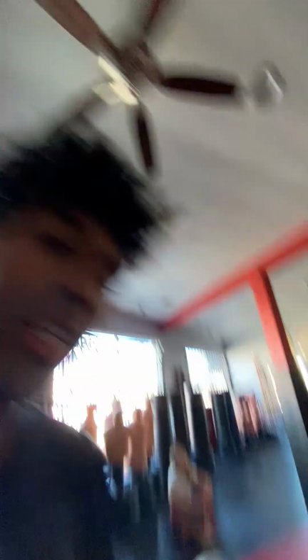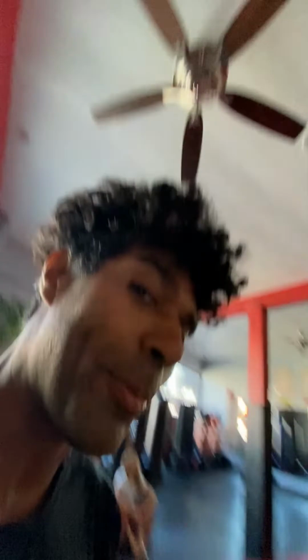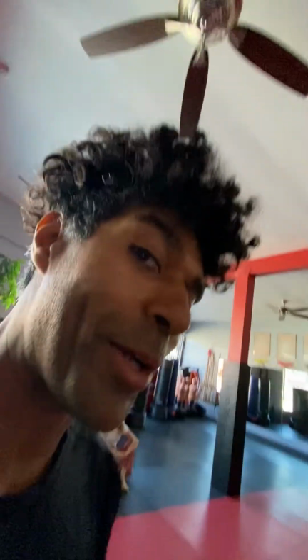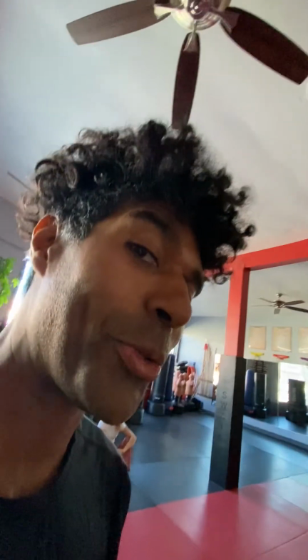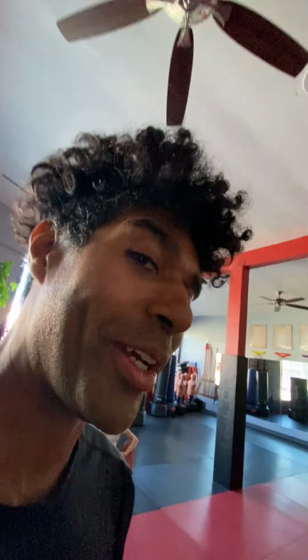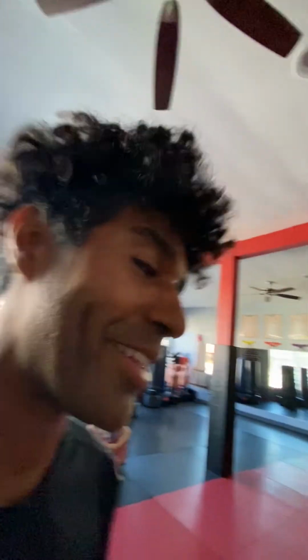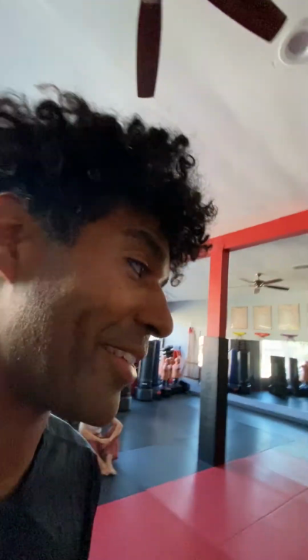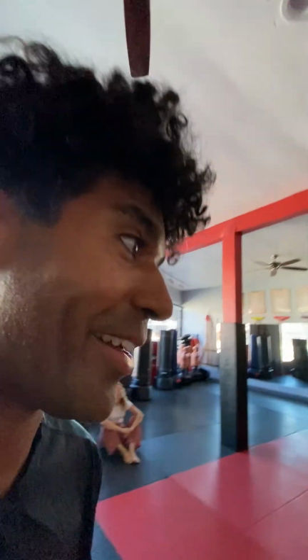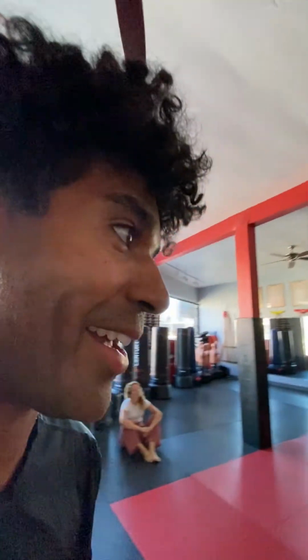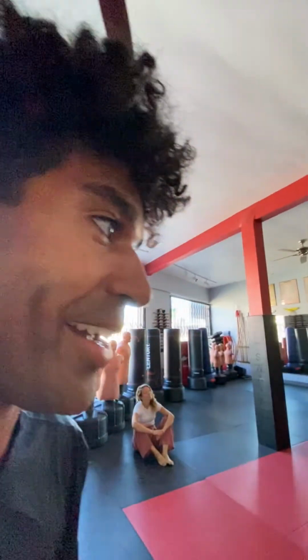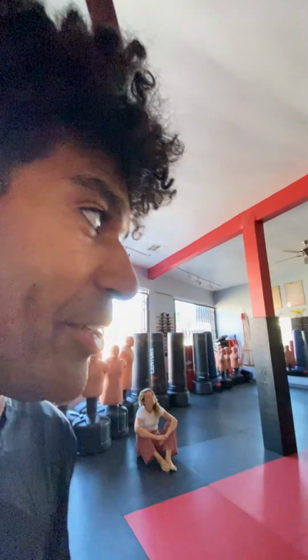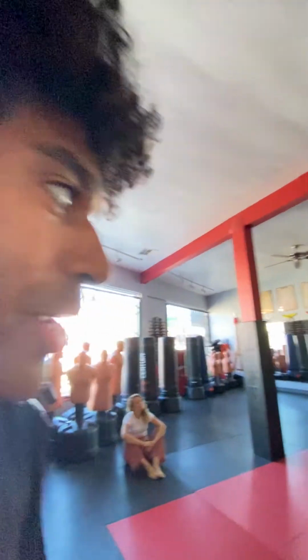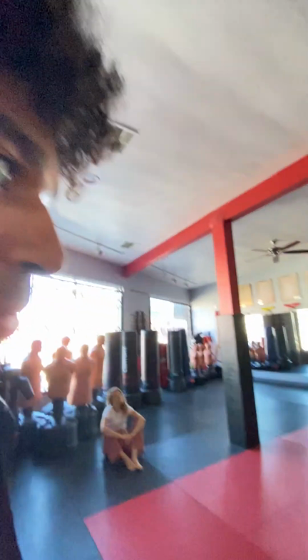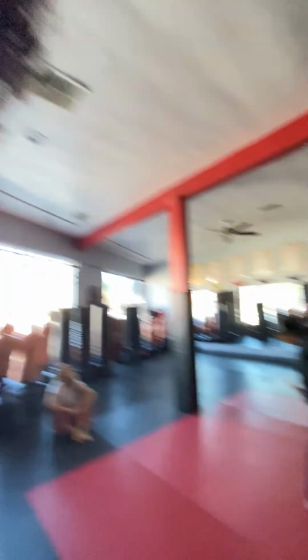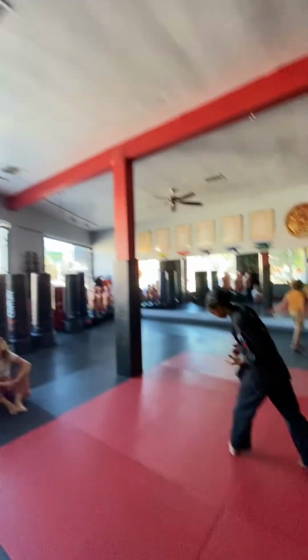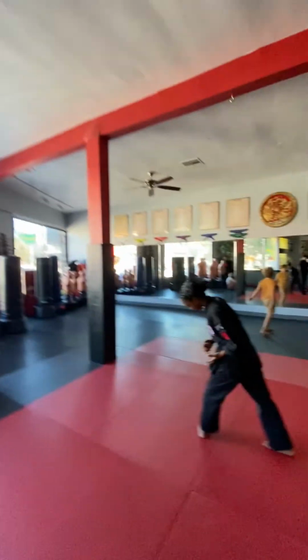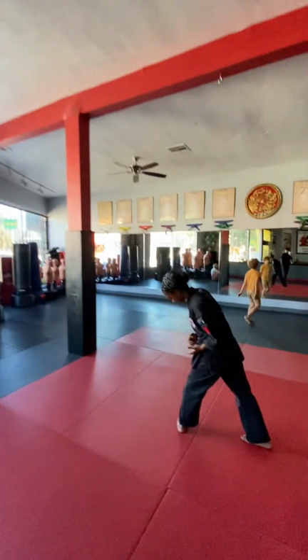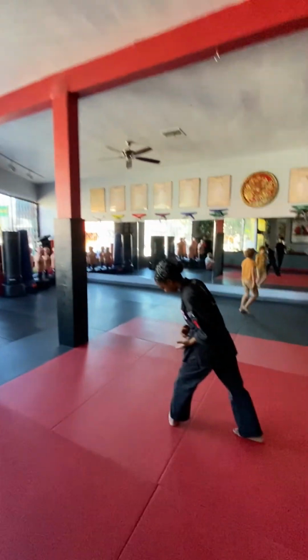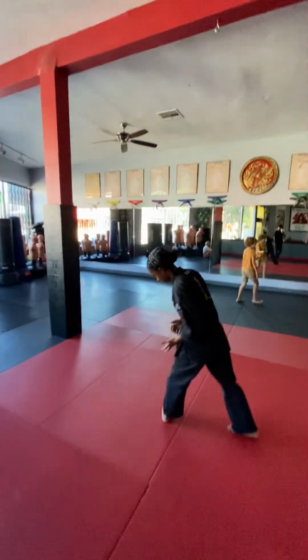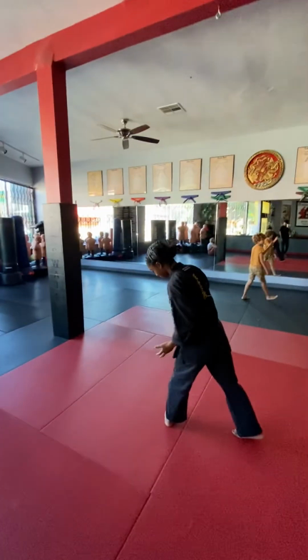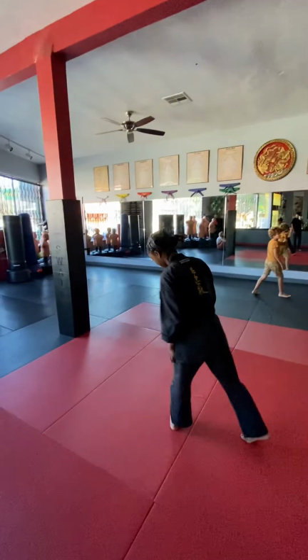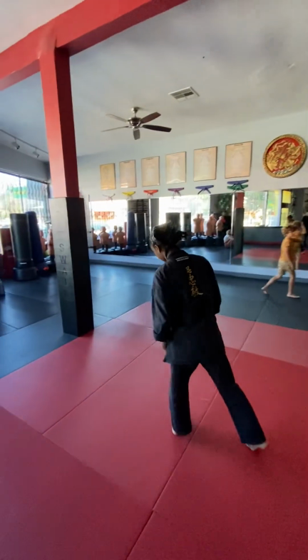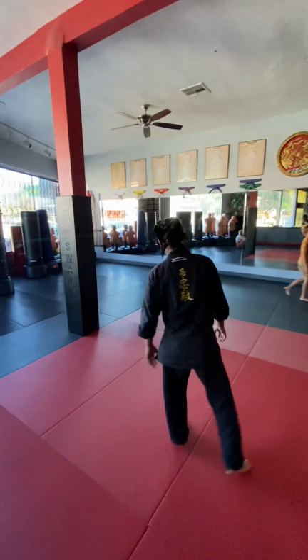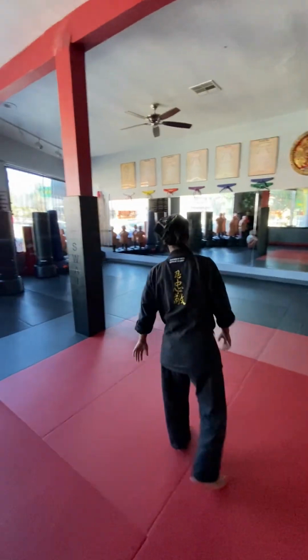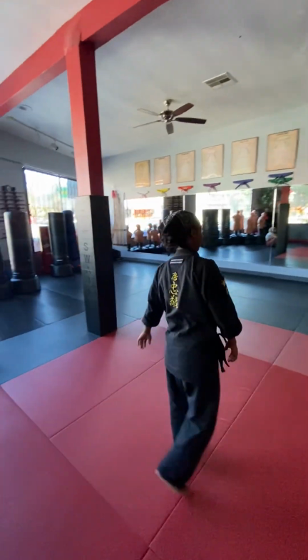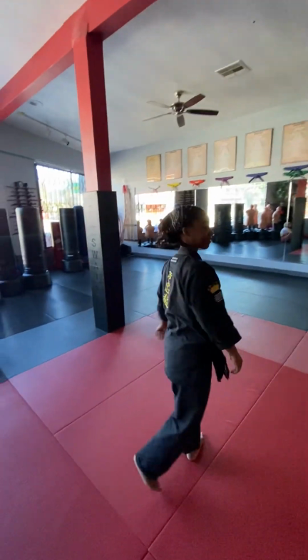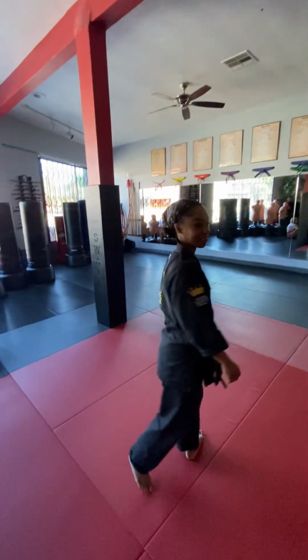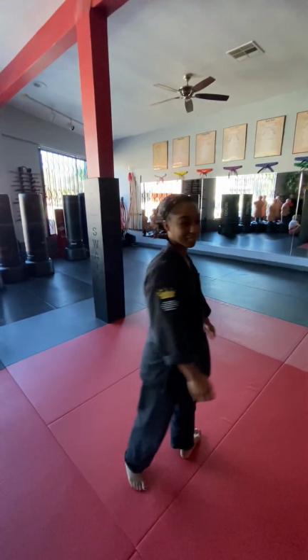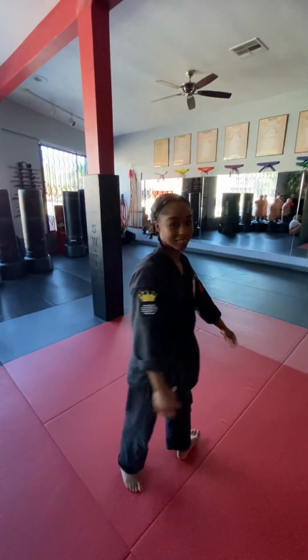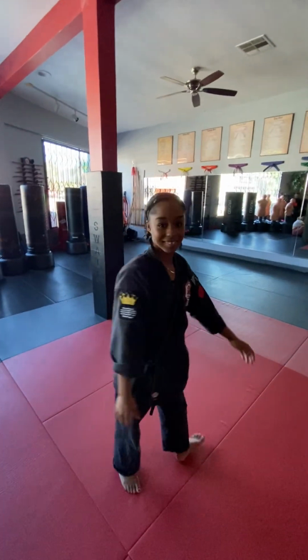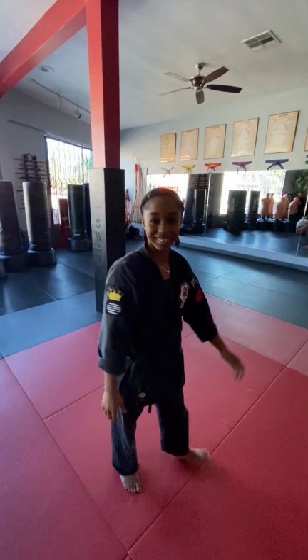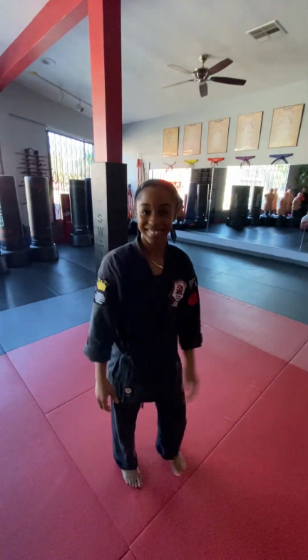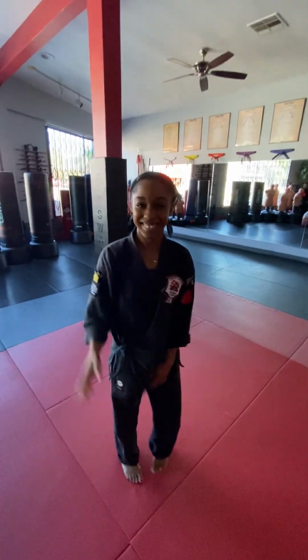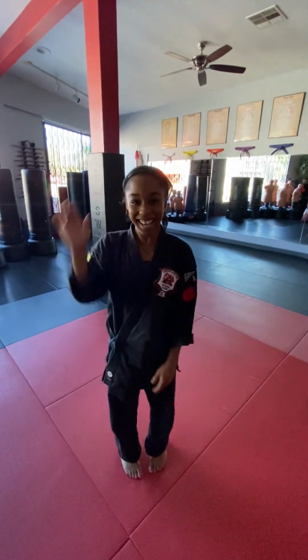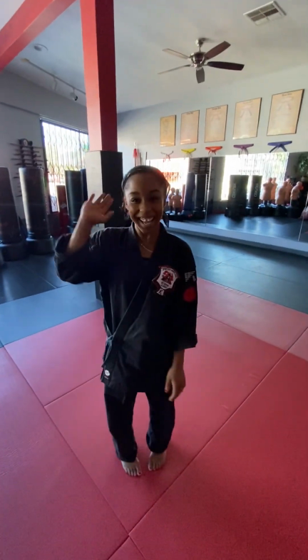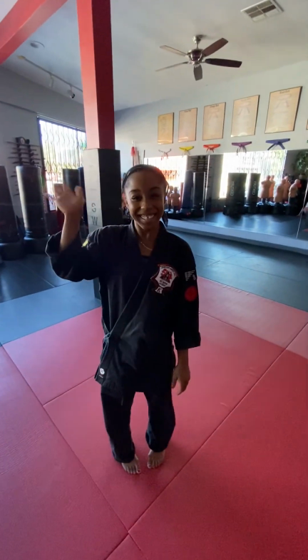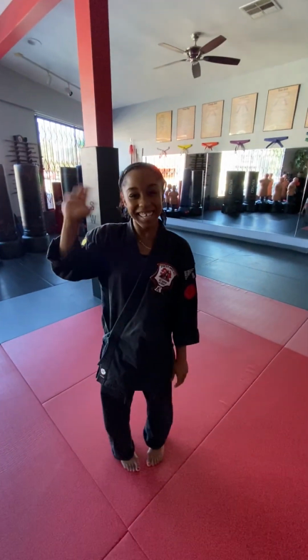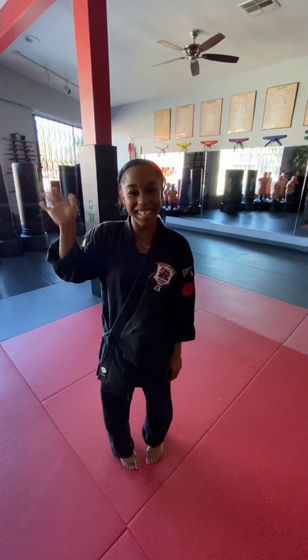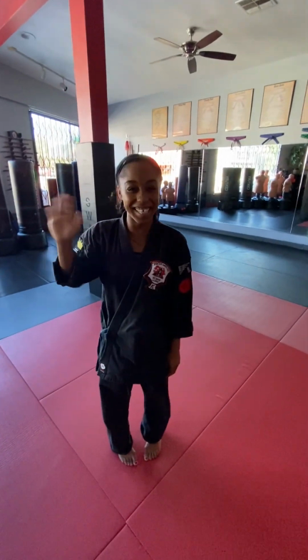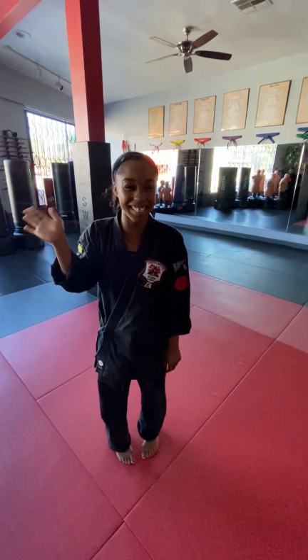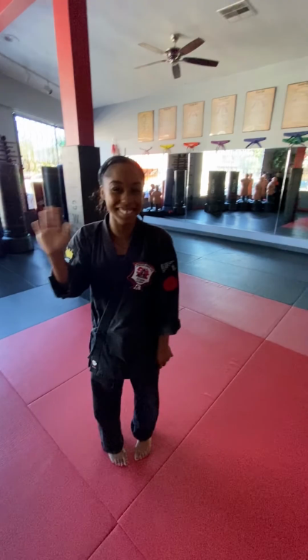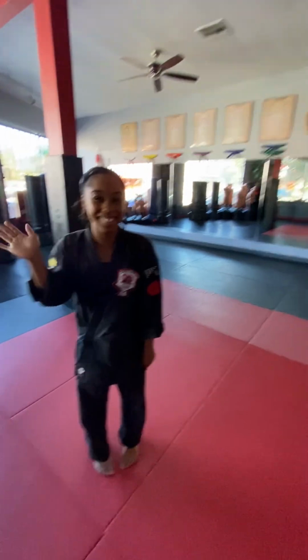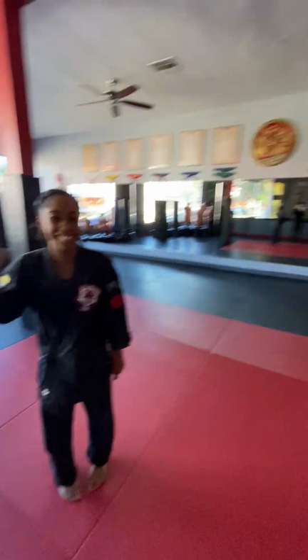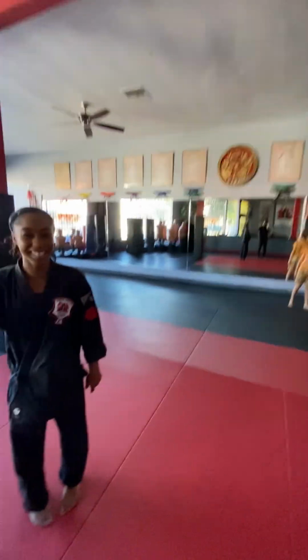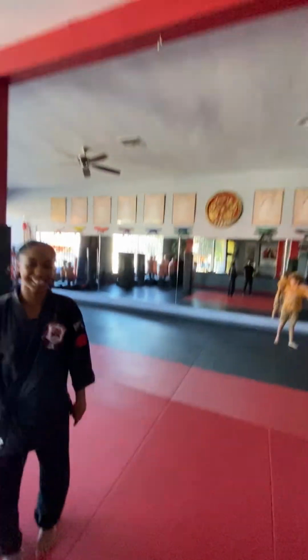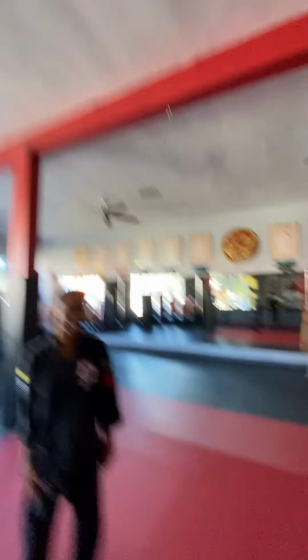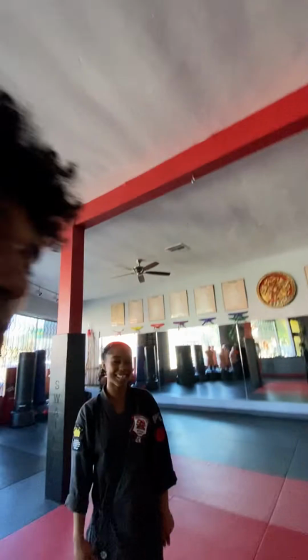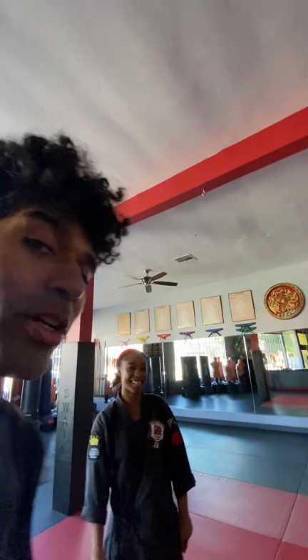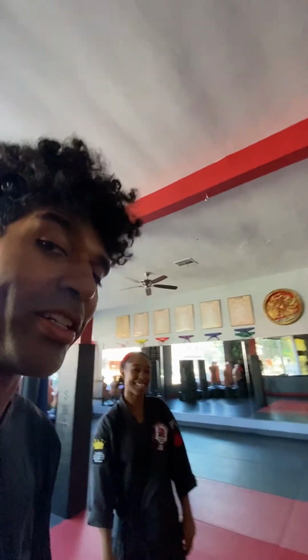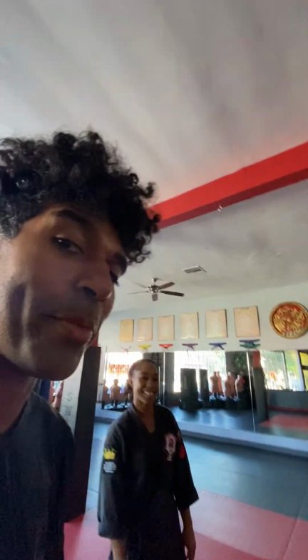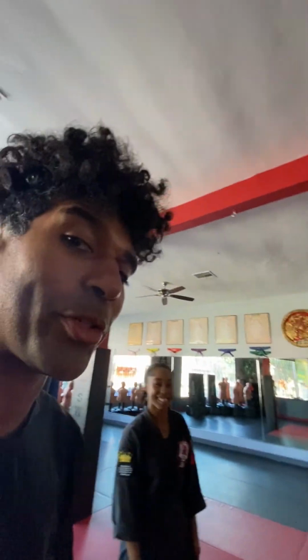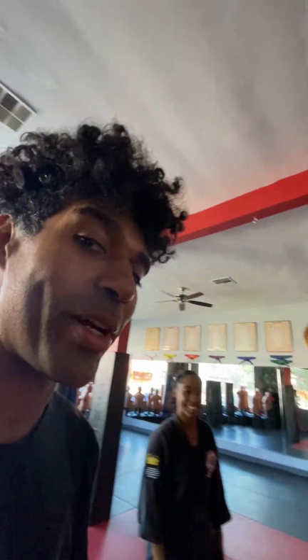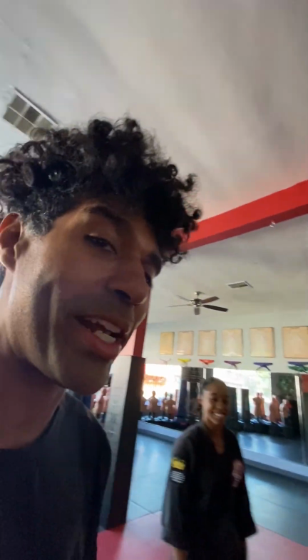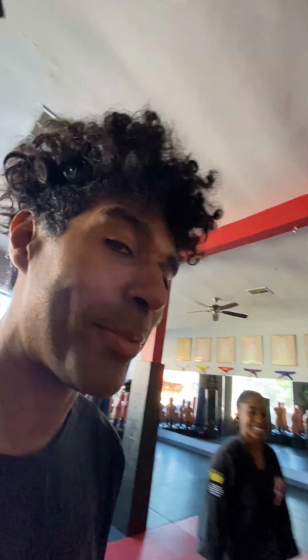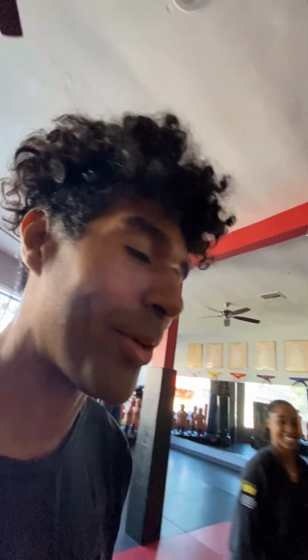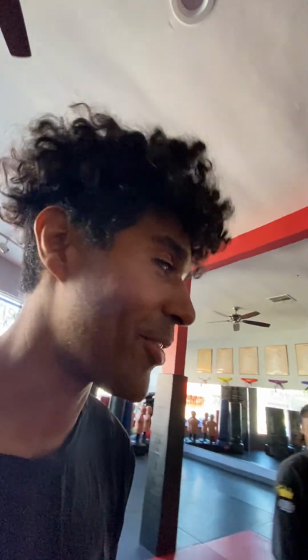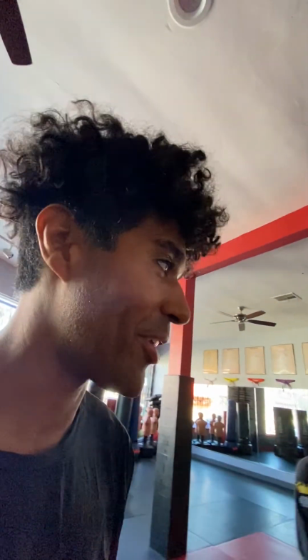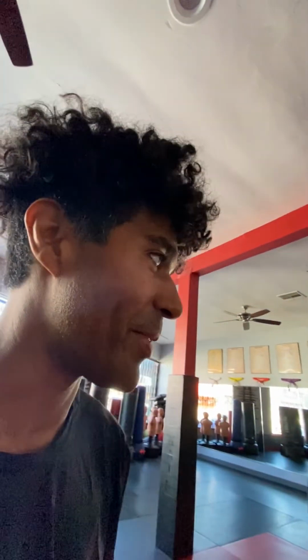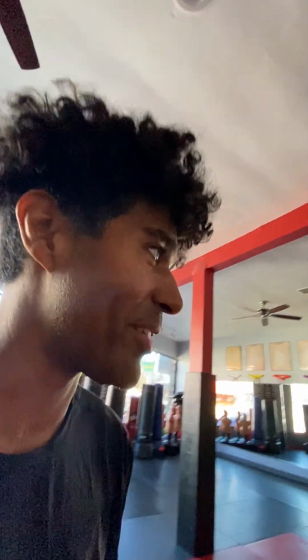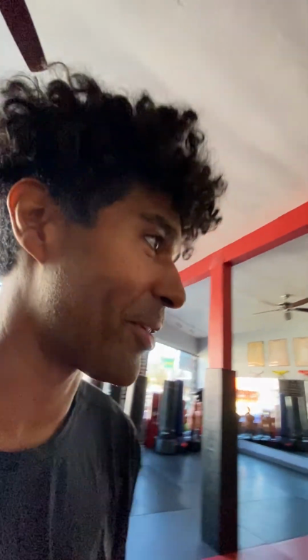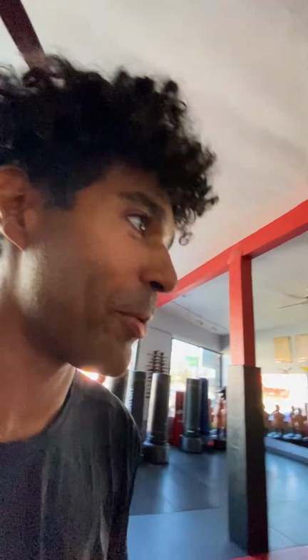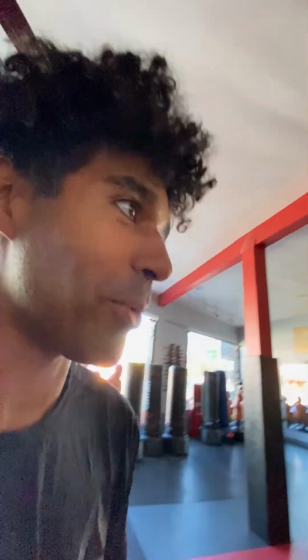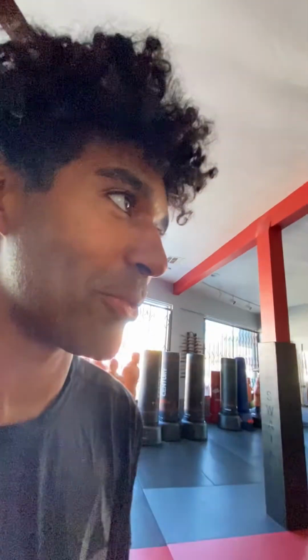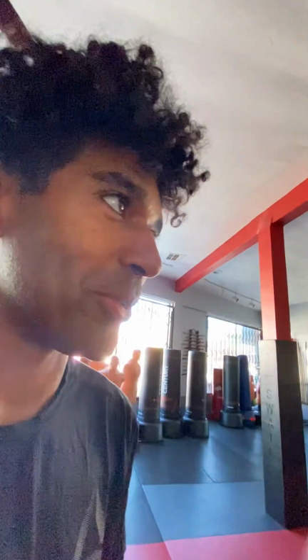Special guest today at JFH Training, we have Kotea. She's going to demonstrate a hip toss on me. It's going to be wonderful.